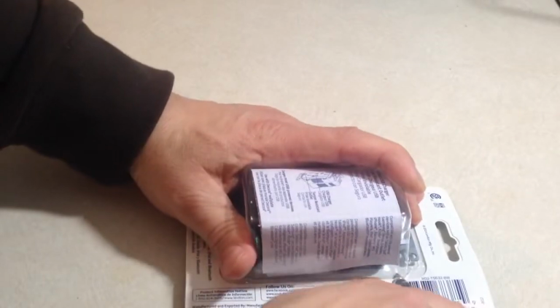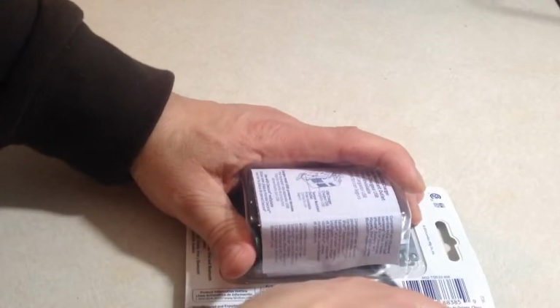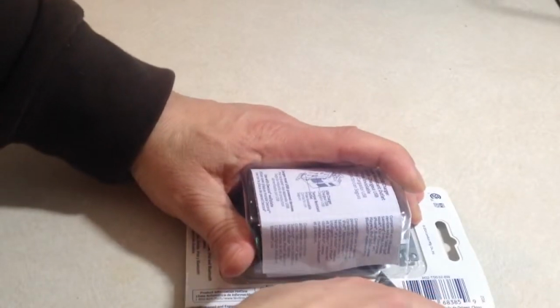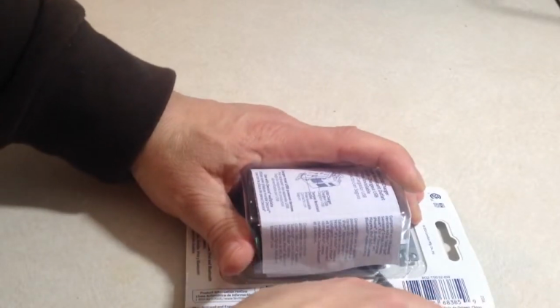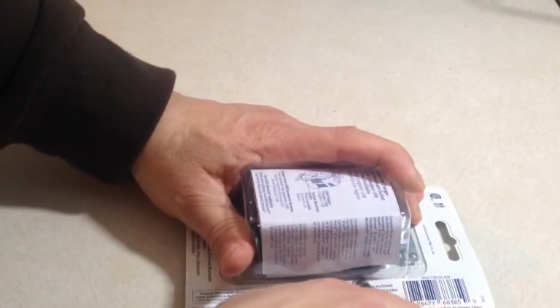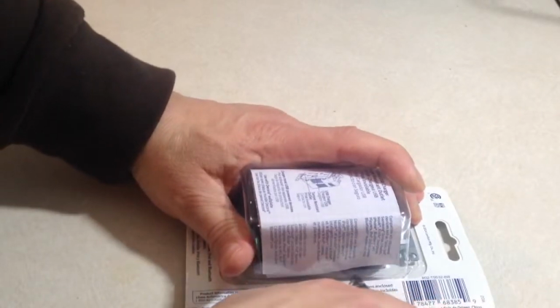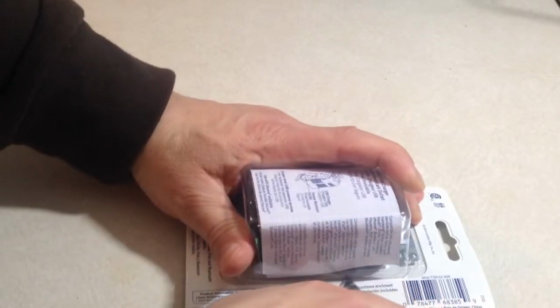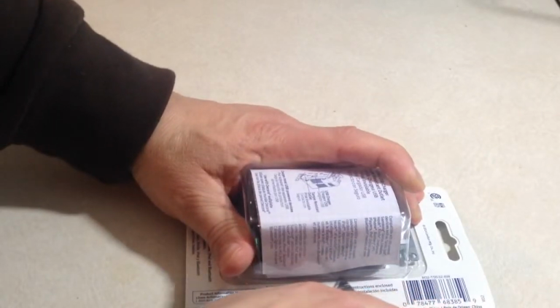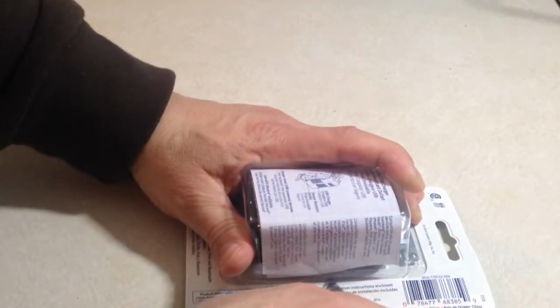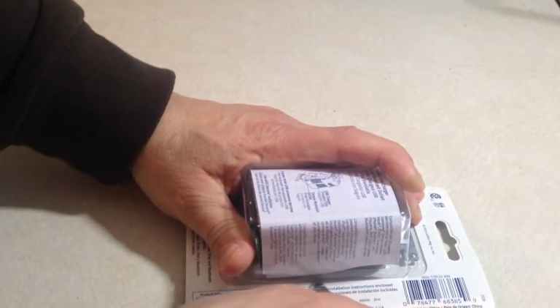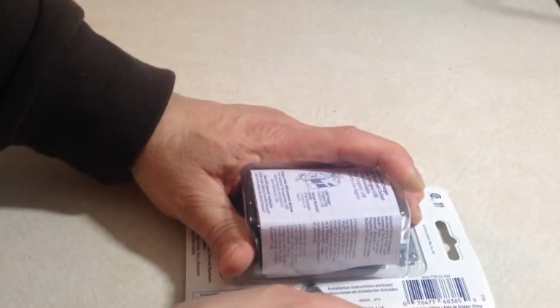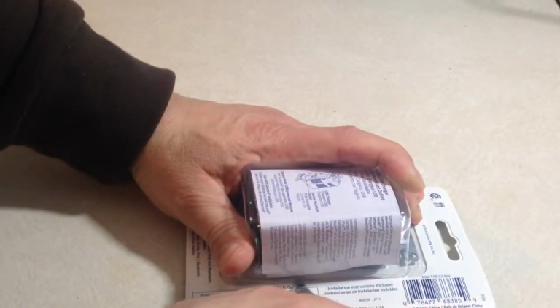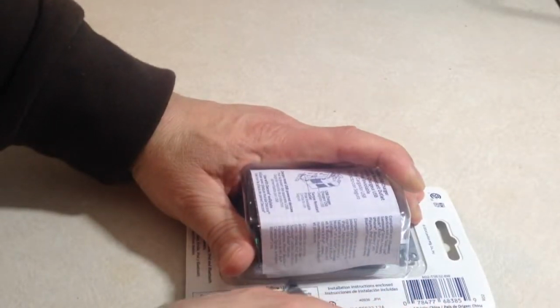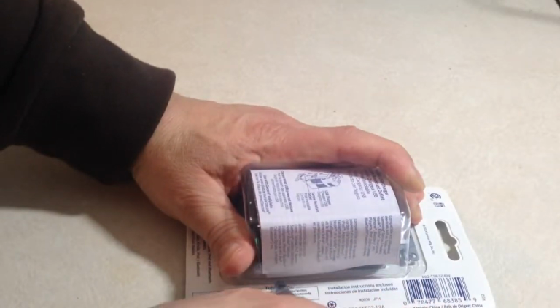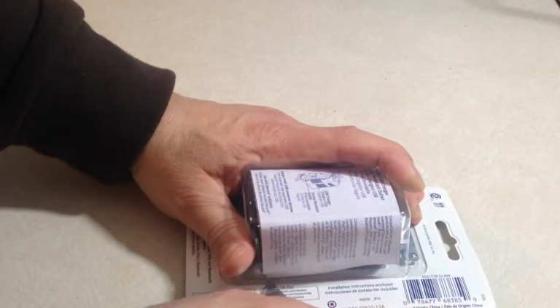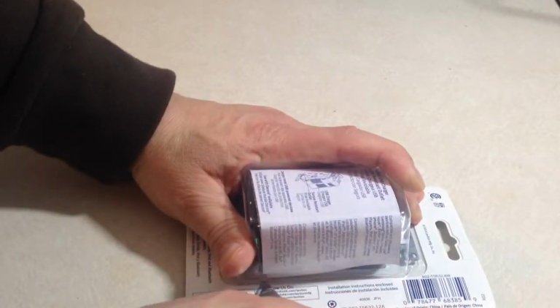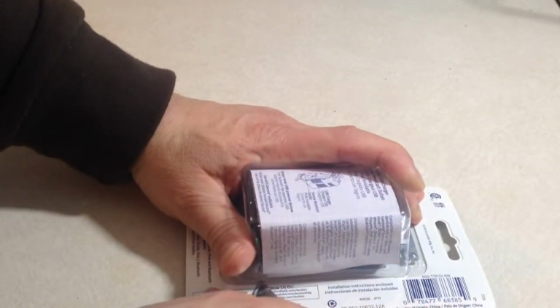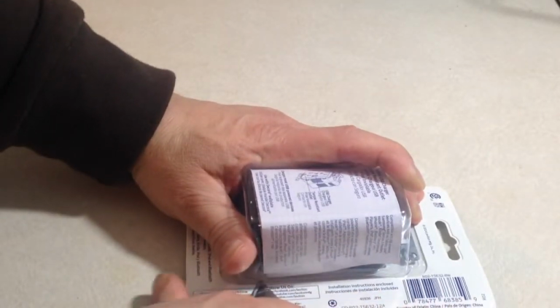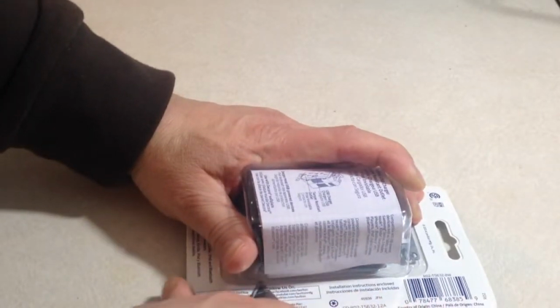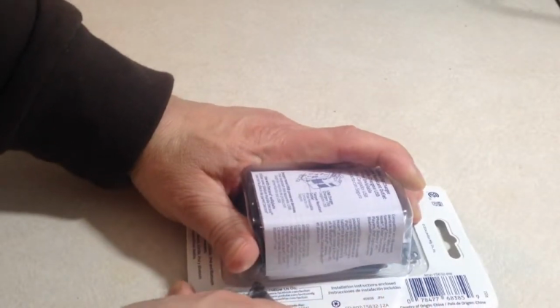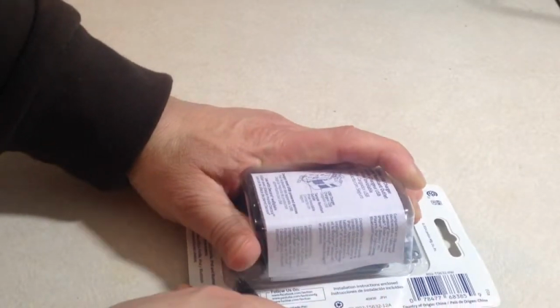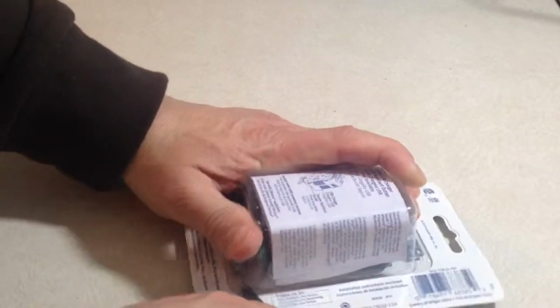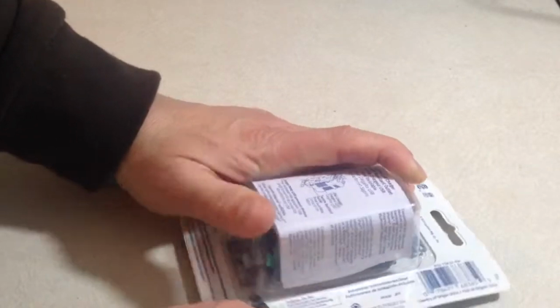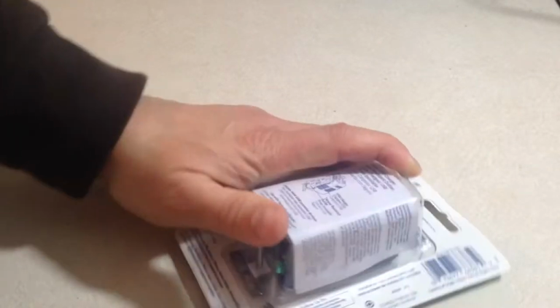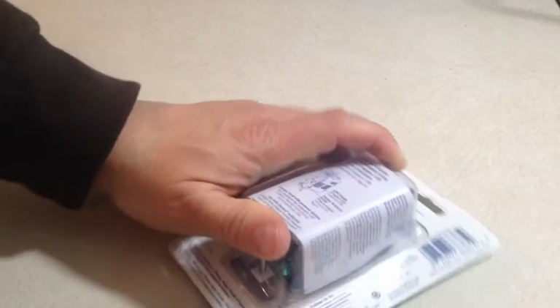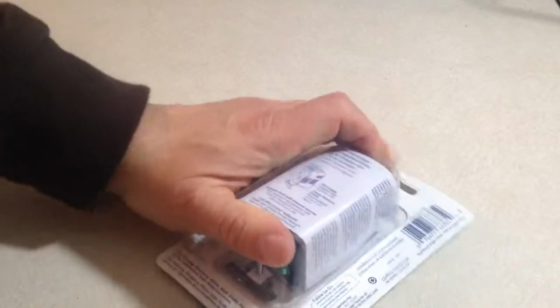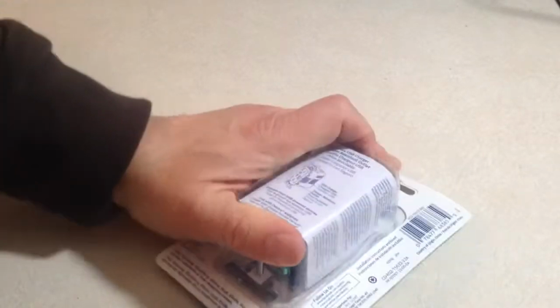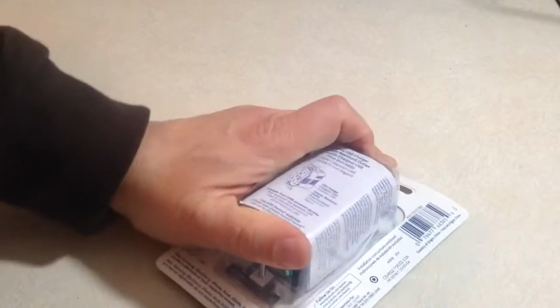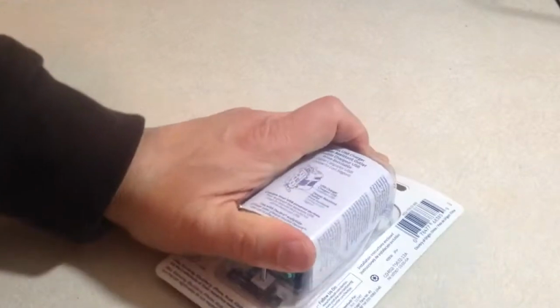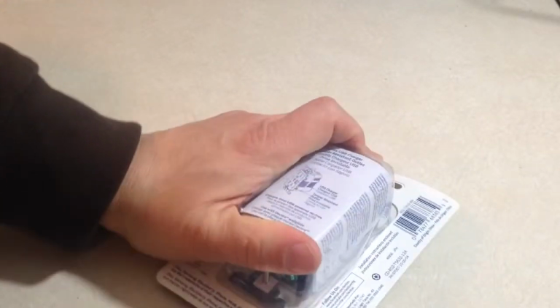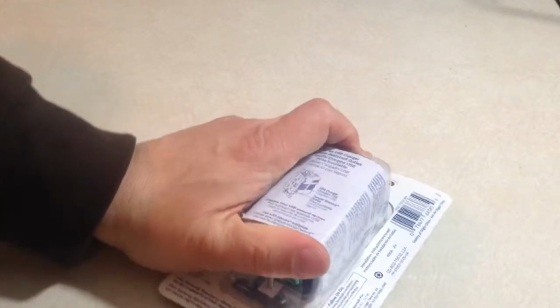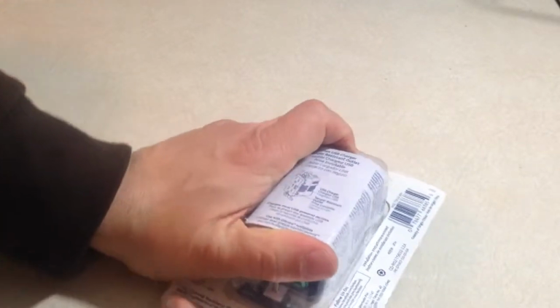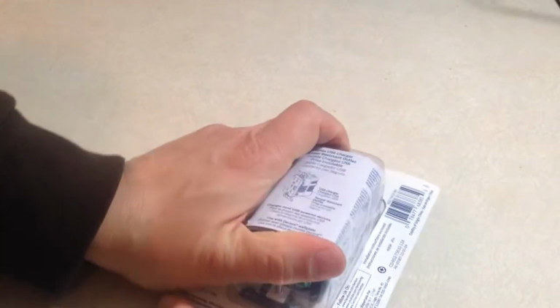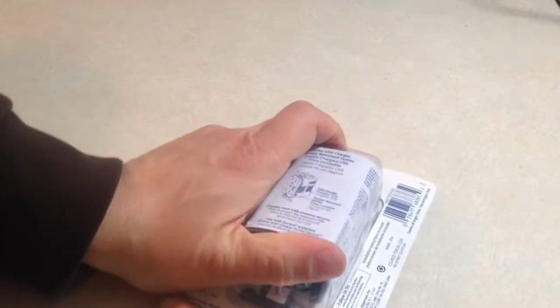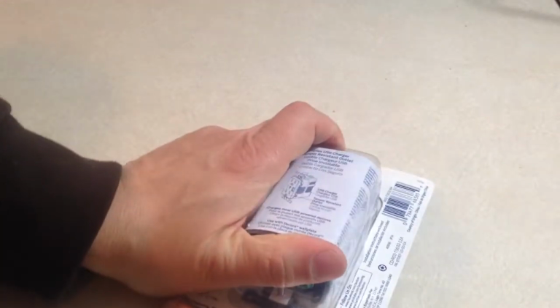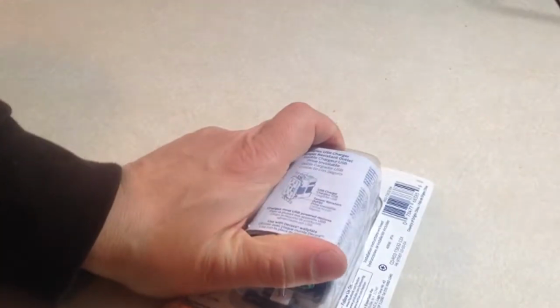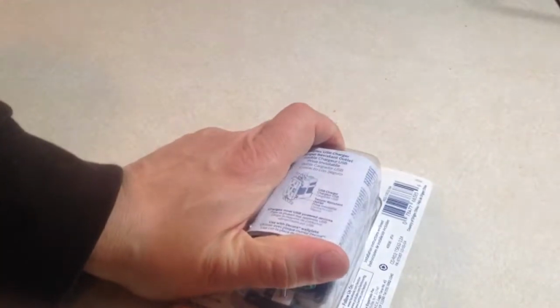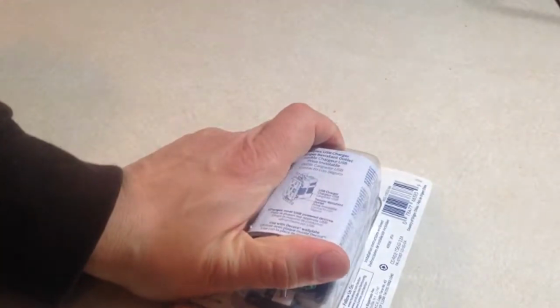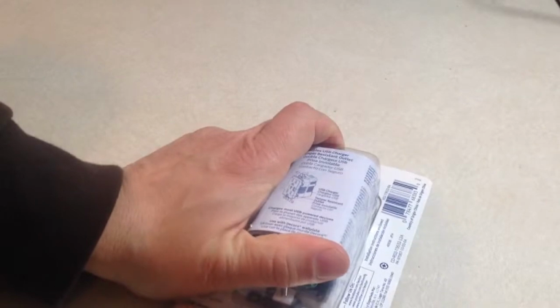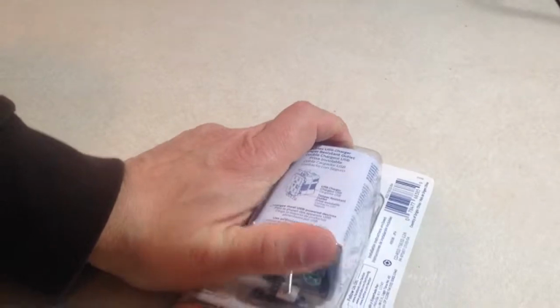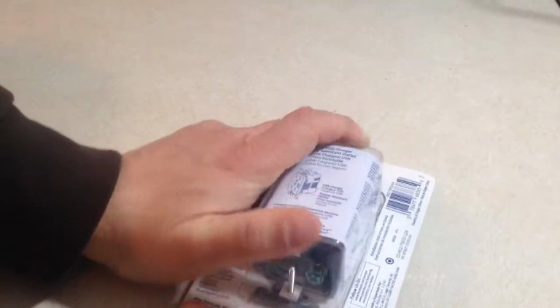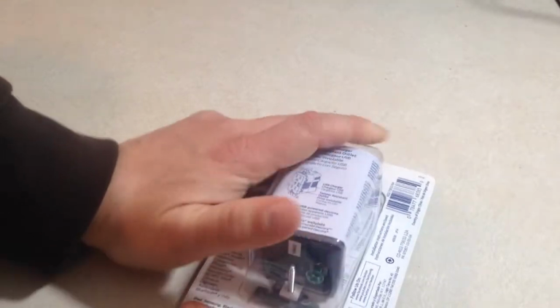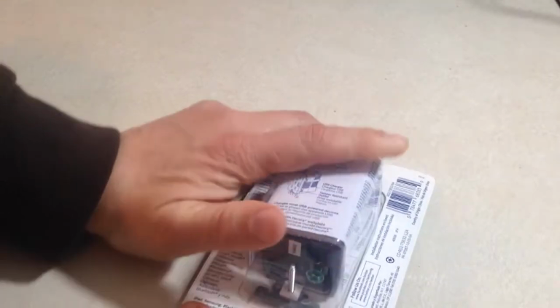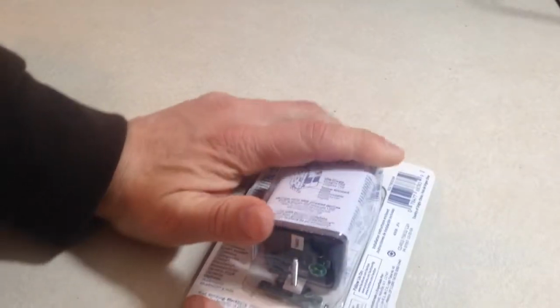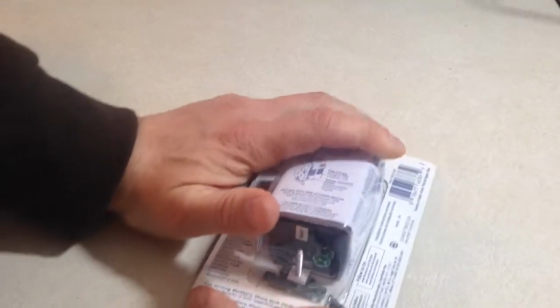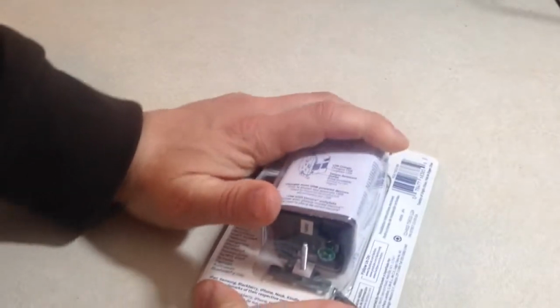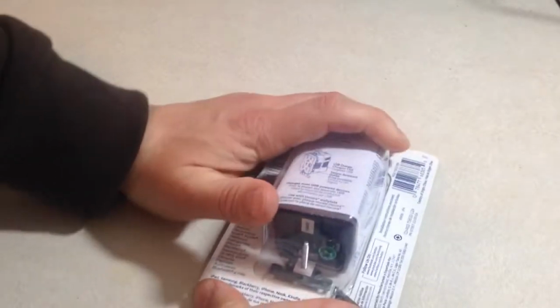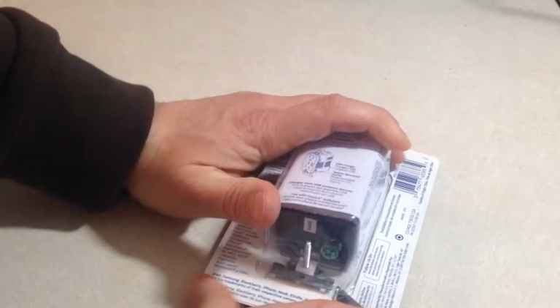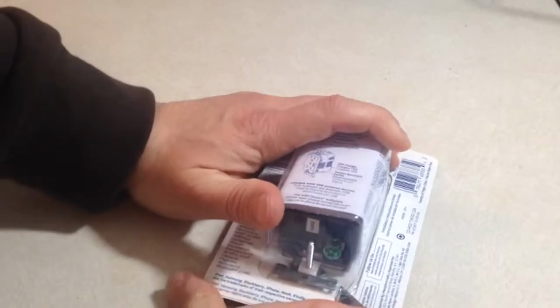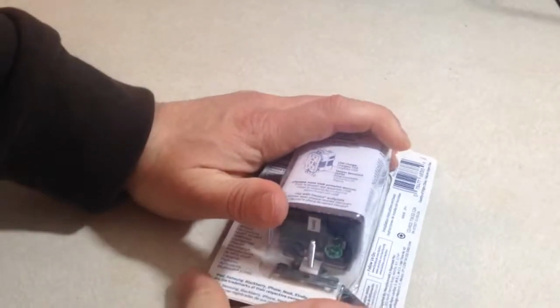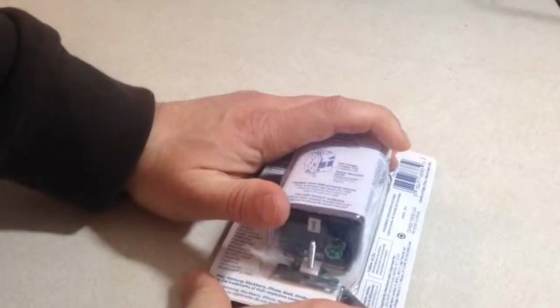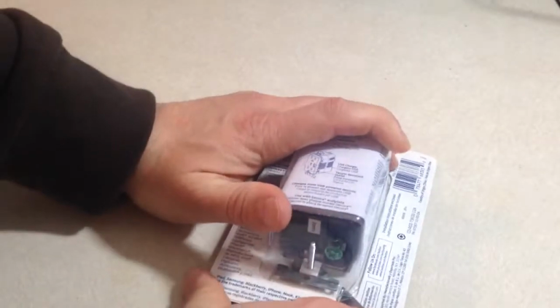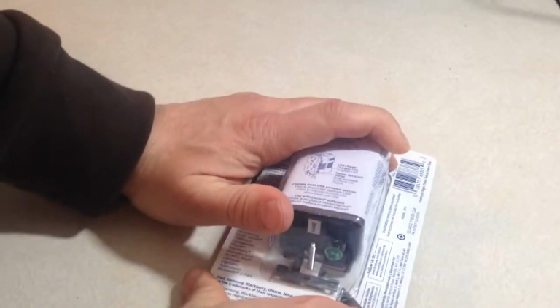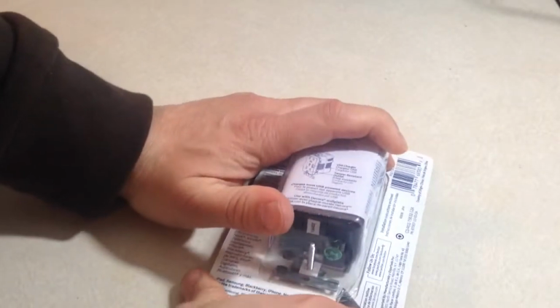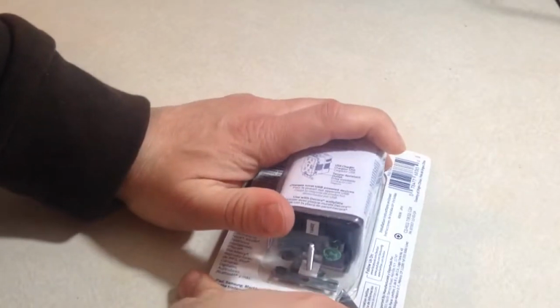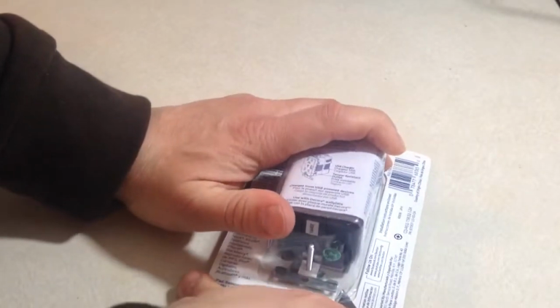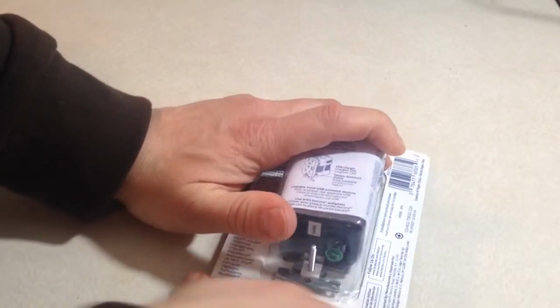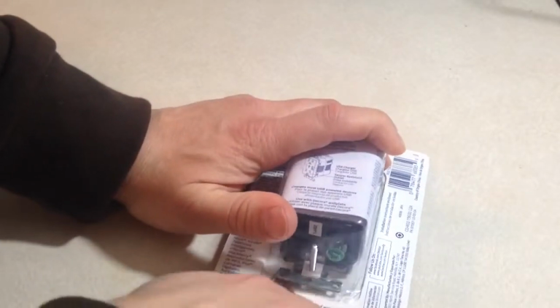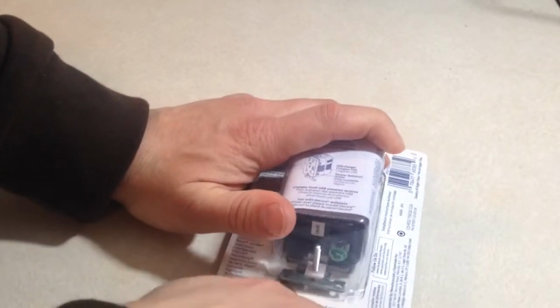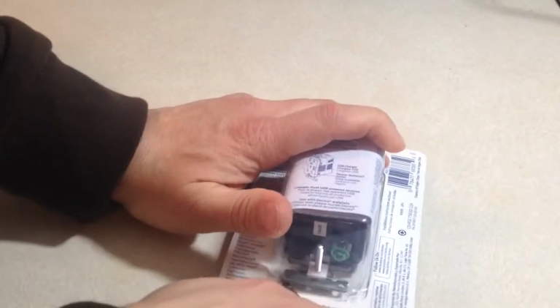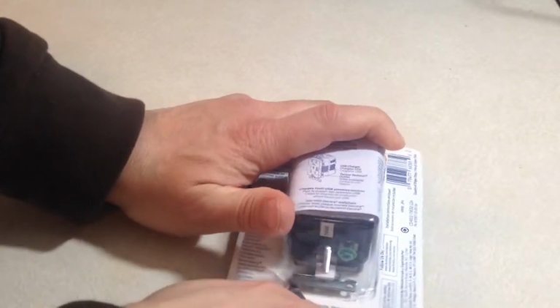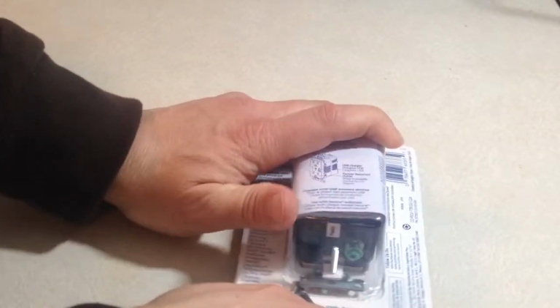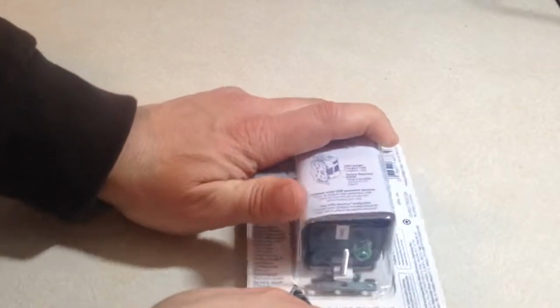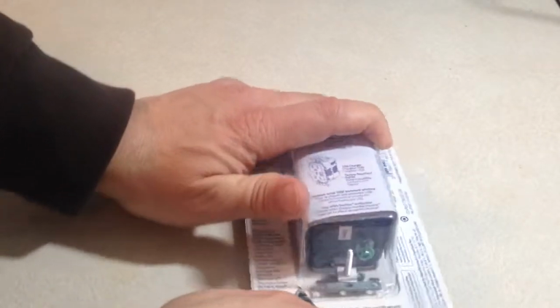All you need to do is get a razor blade or a small X-Acto knife and go around the packaging to open it up.